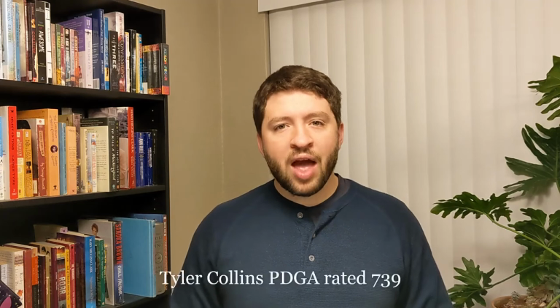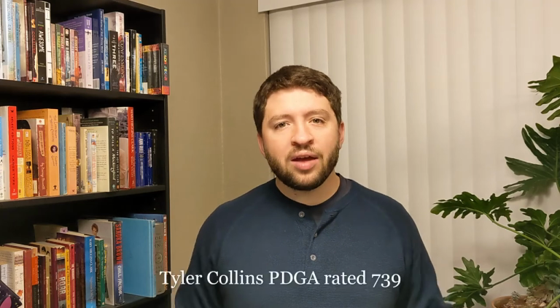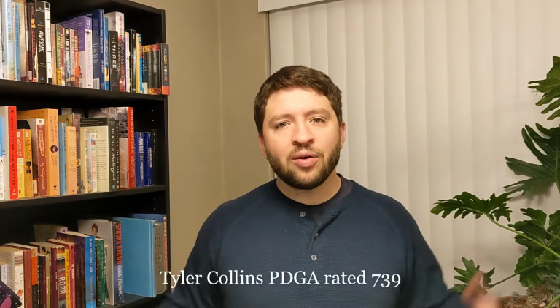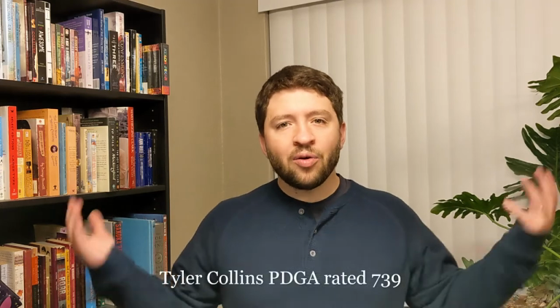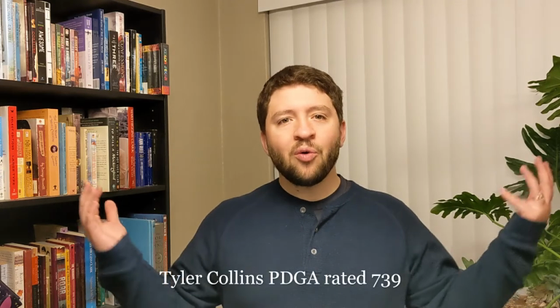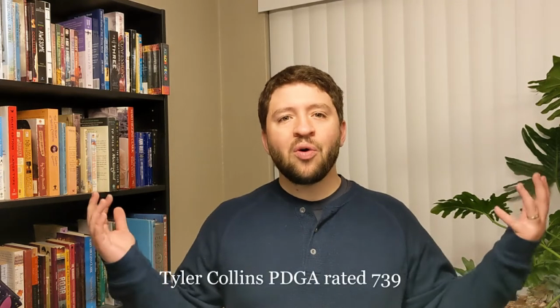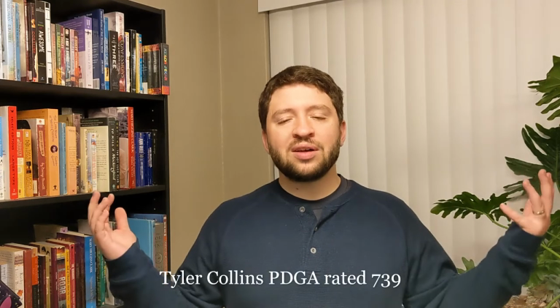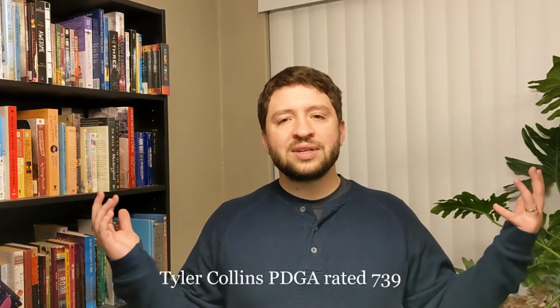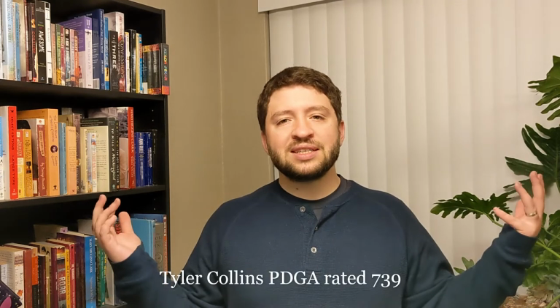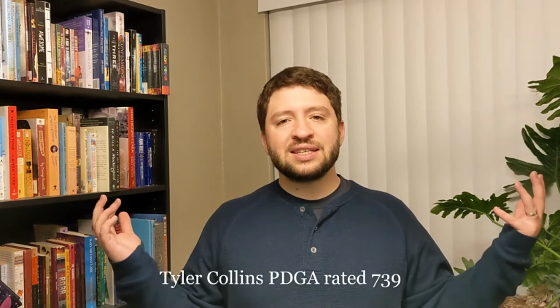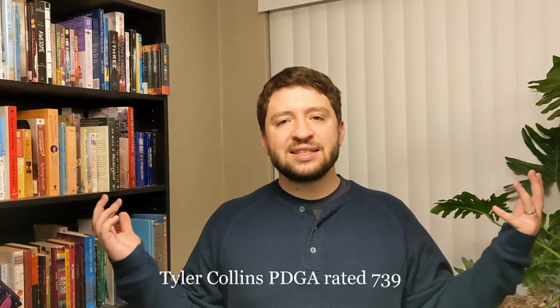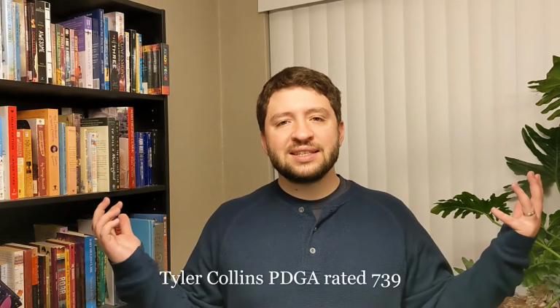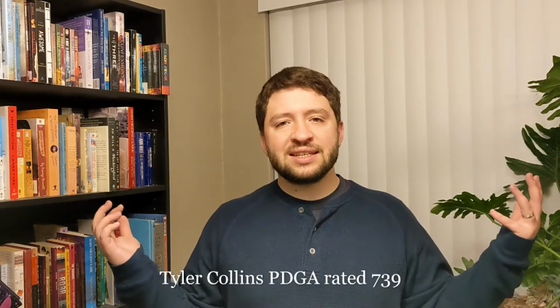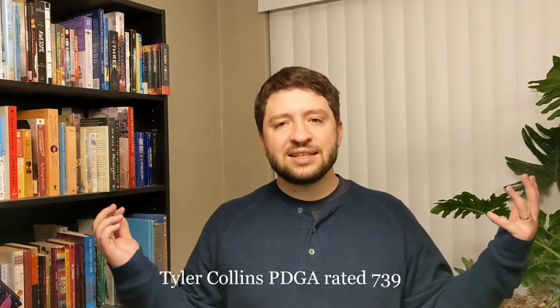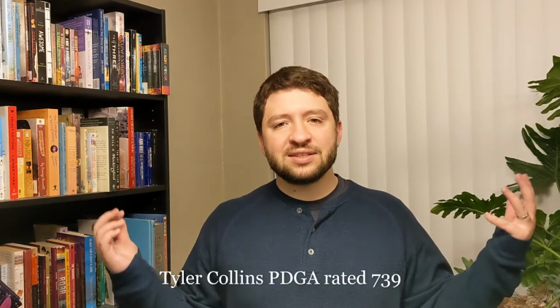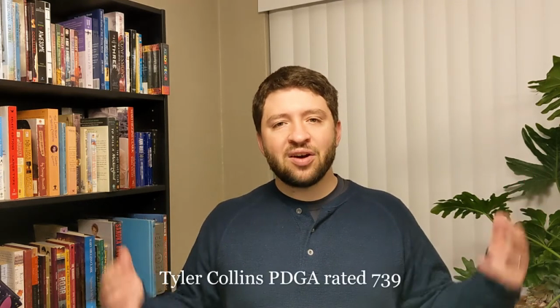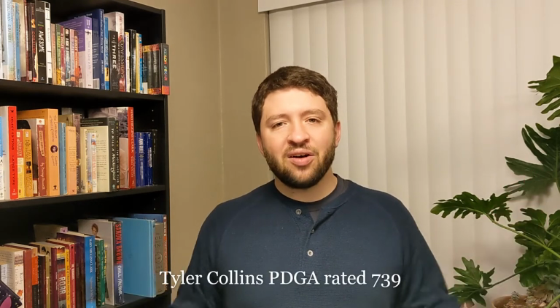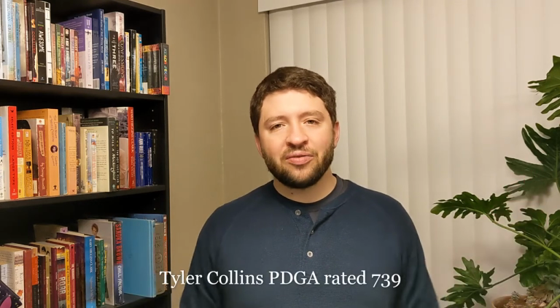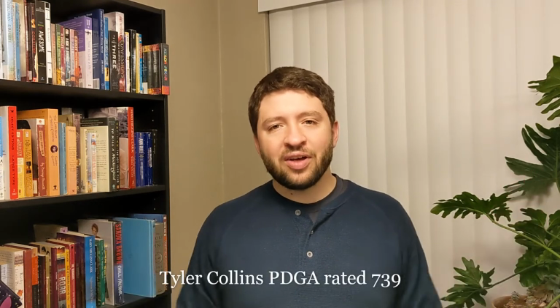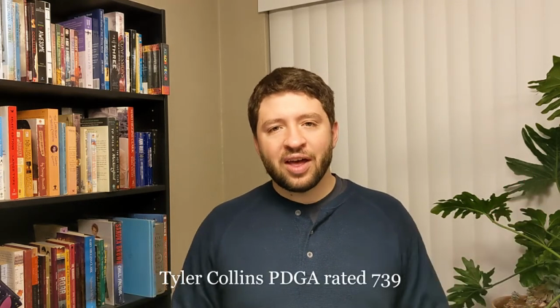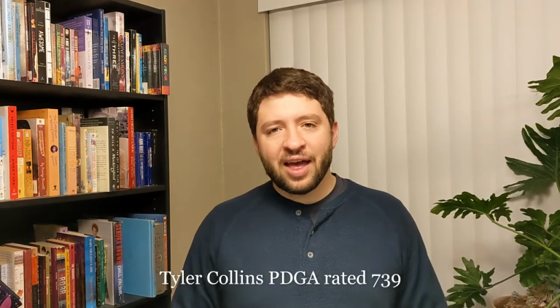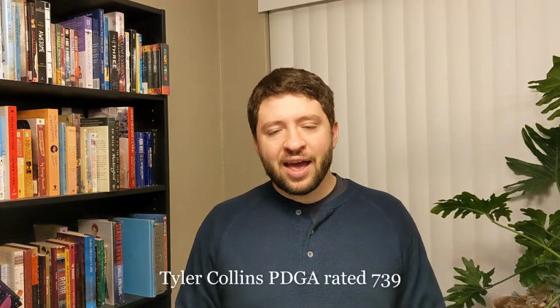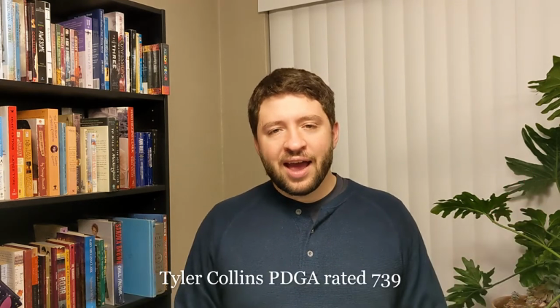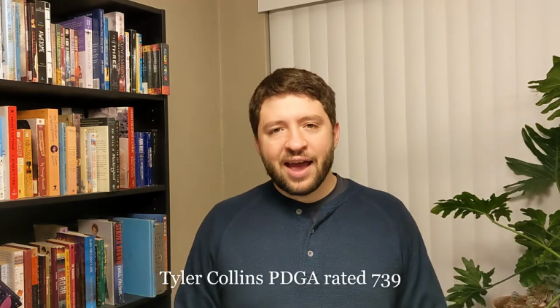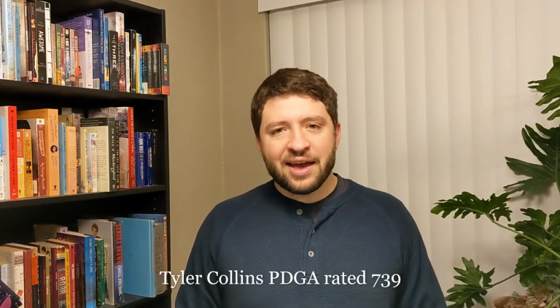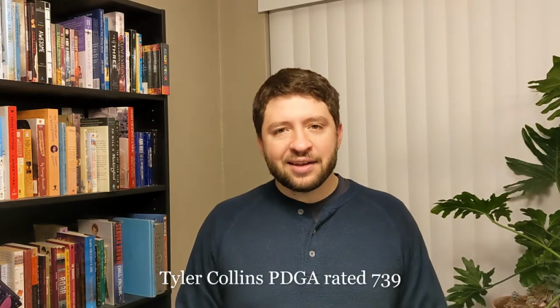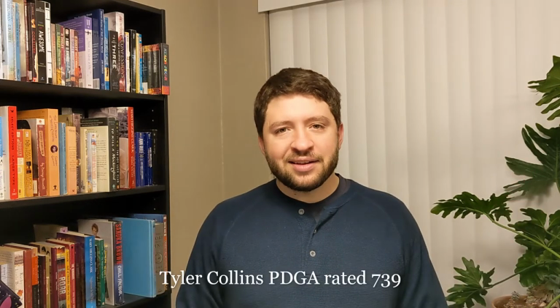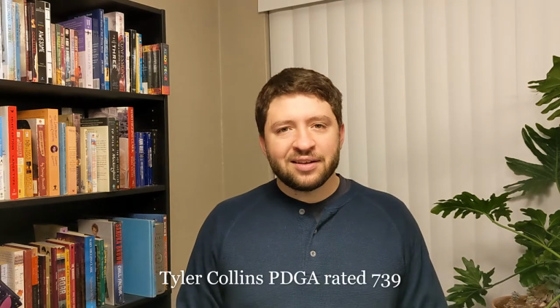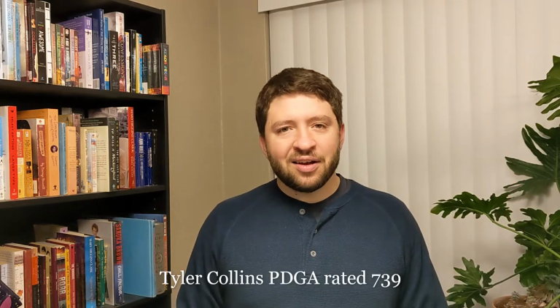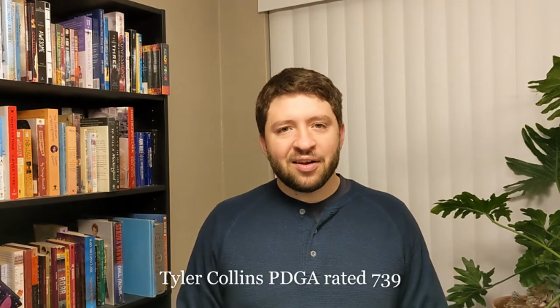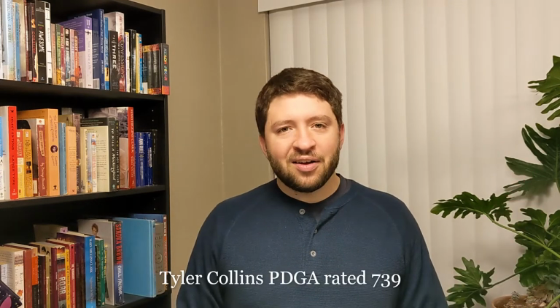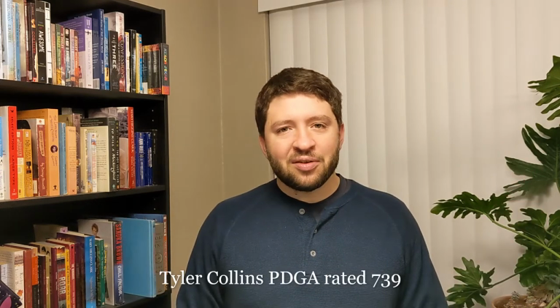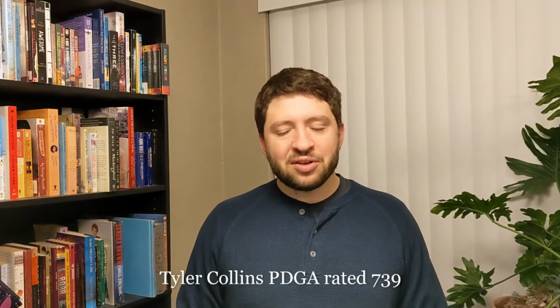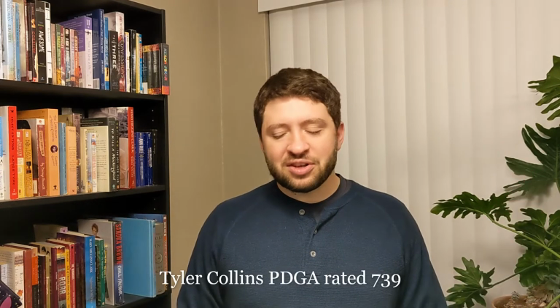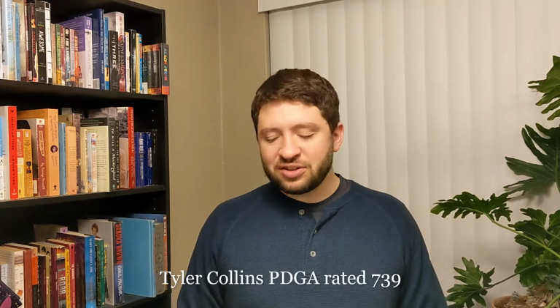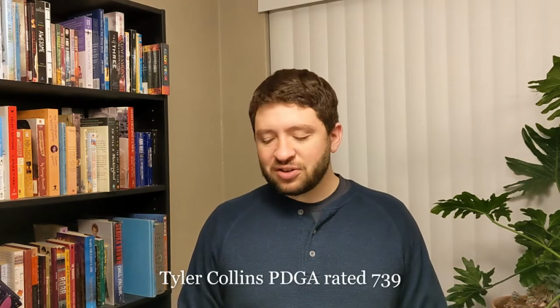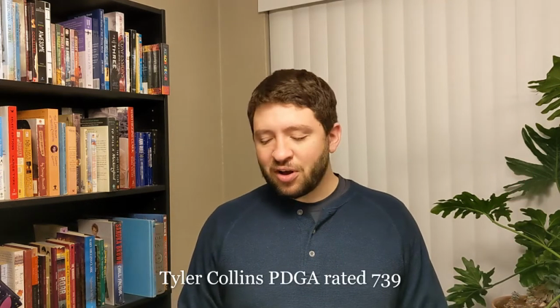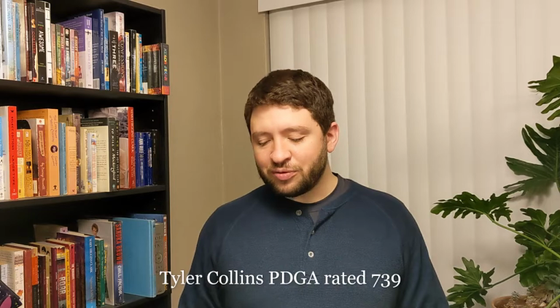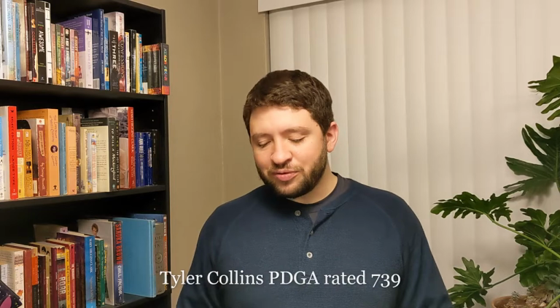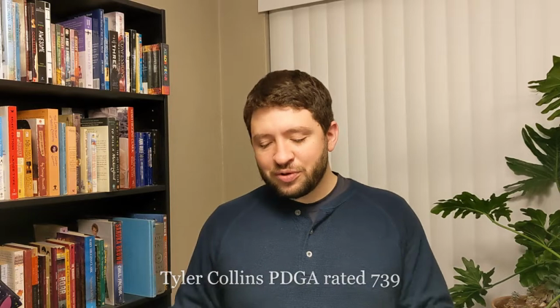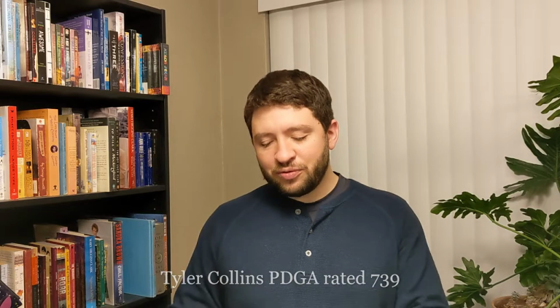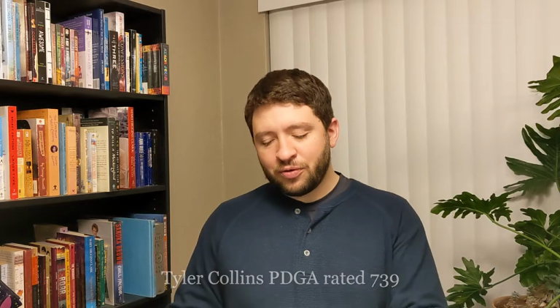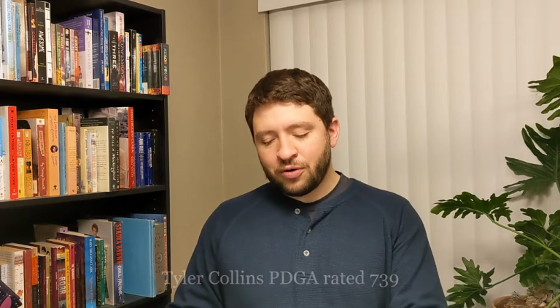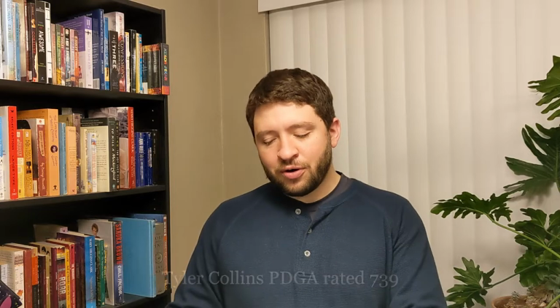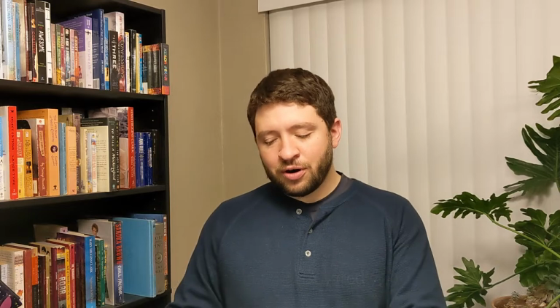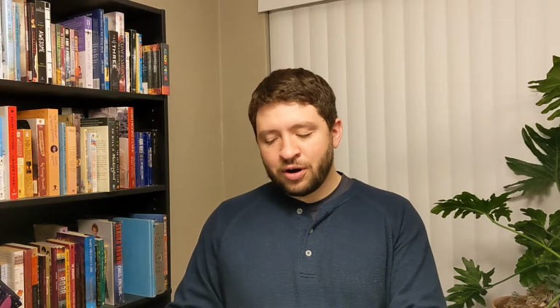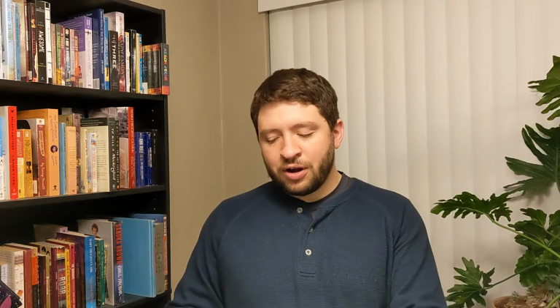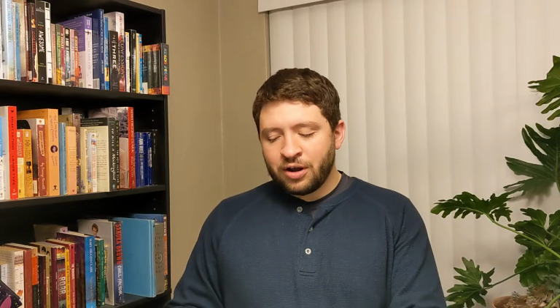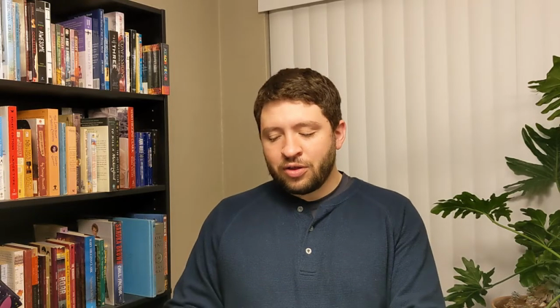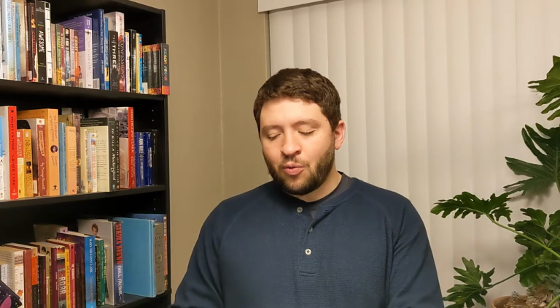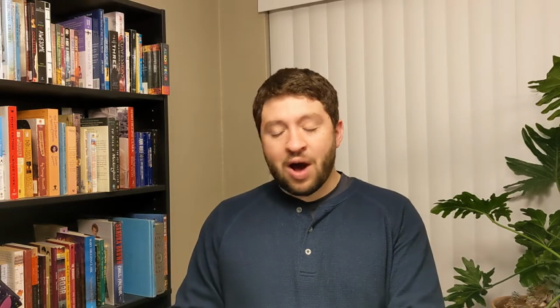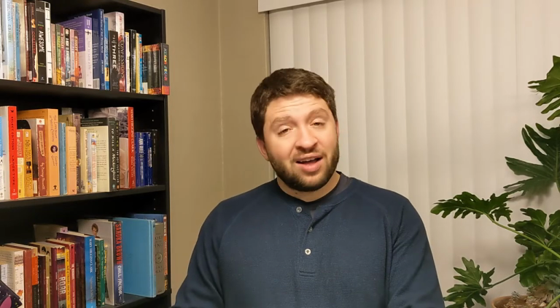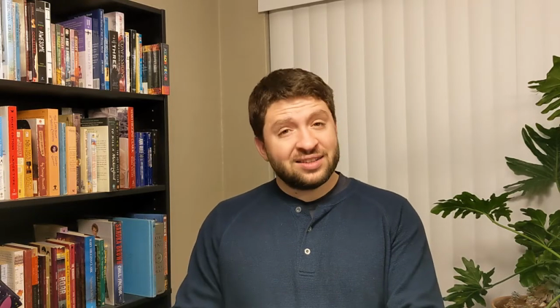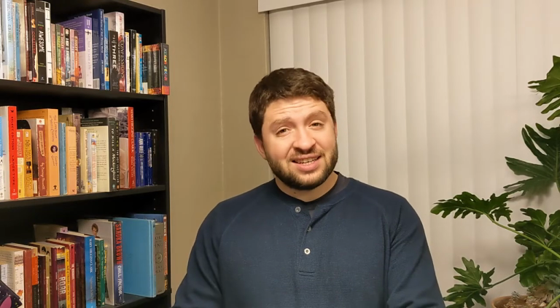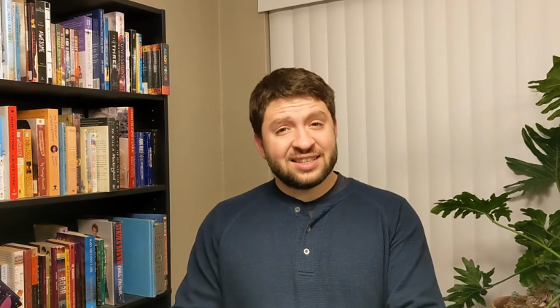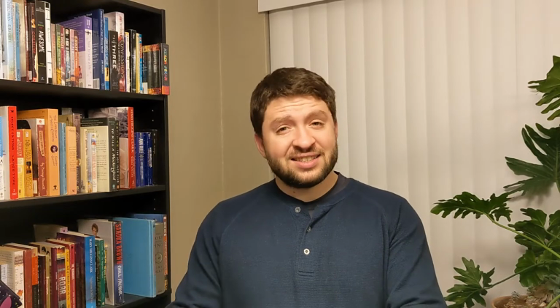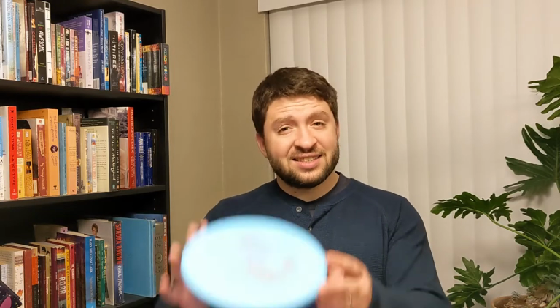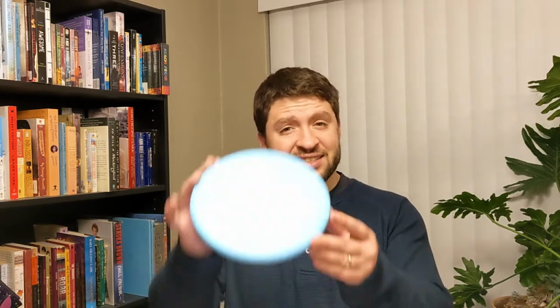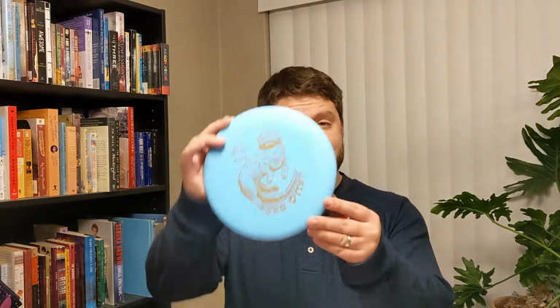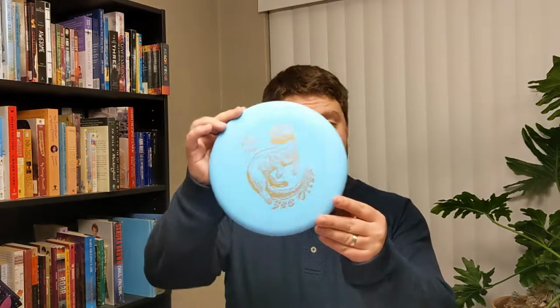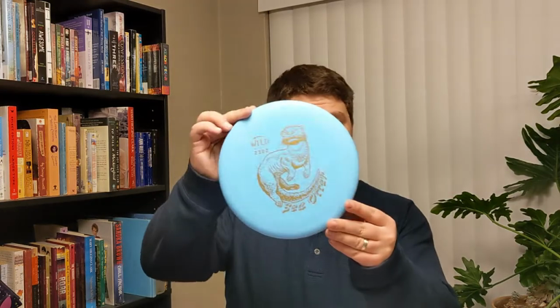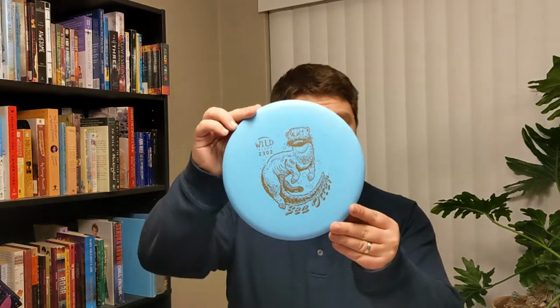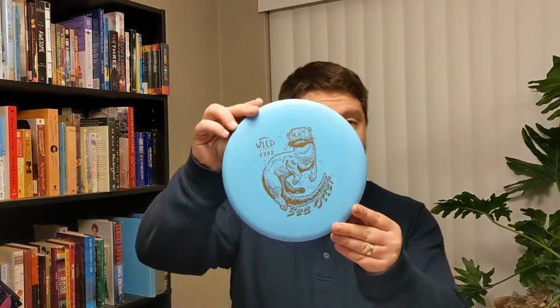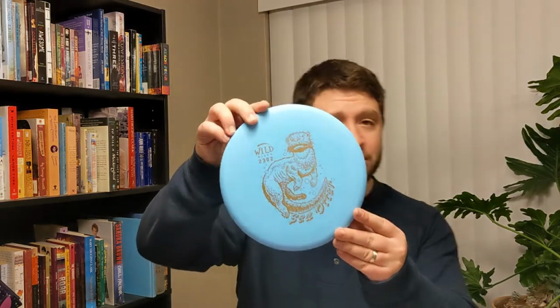Welcome to TC Disc Golf and the disc golf review for the Wild Disc Sea Otter.